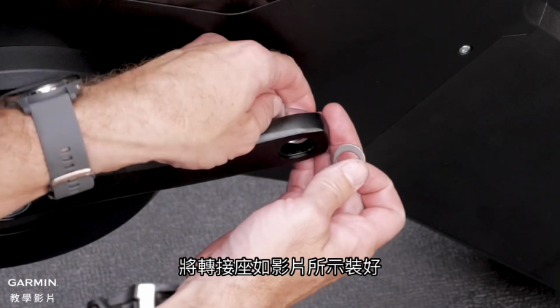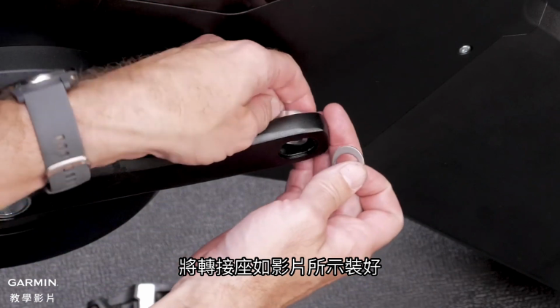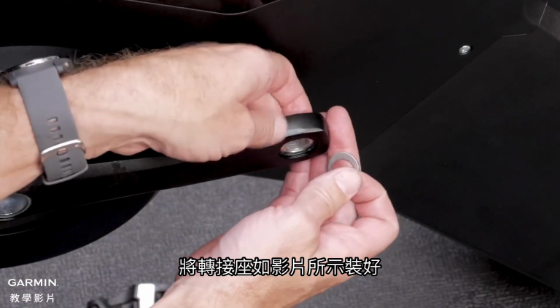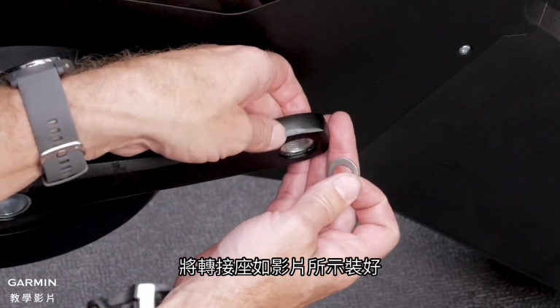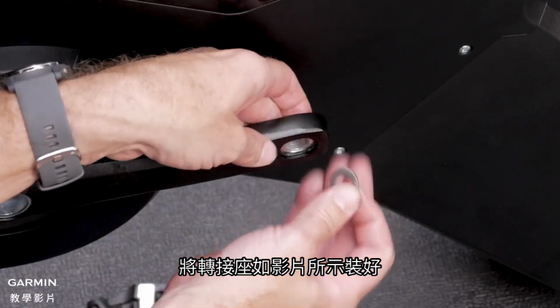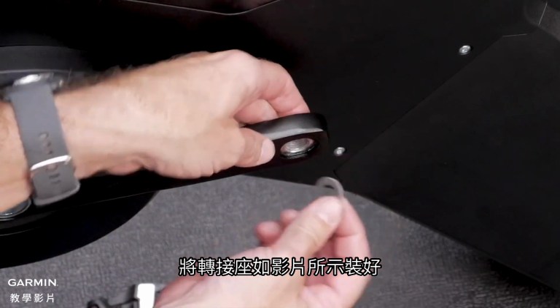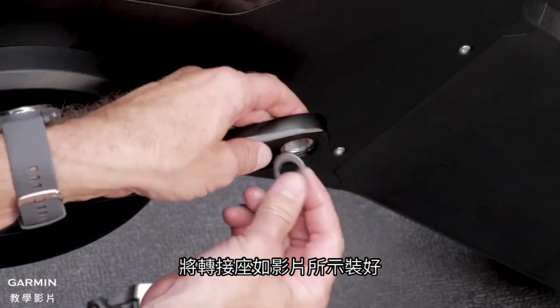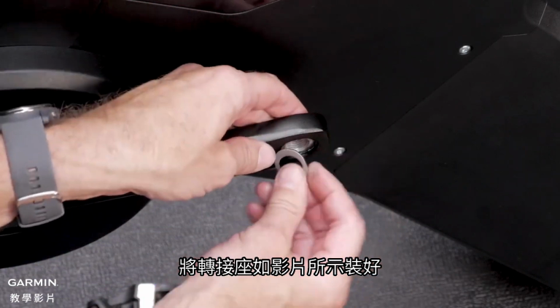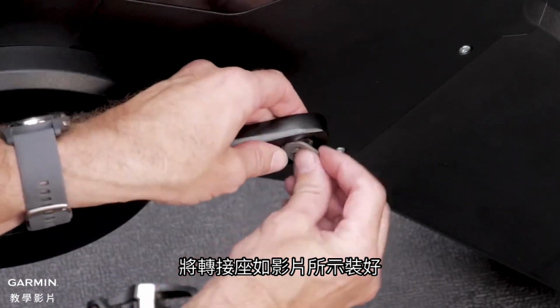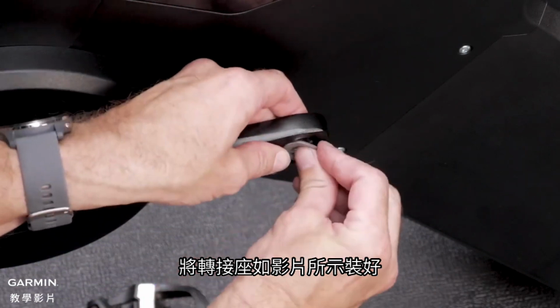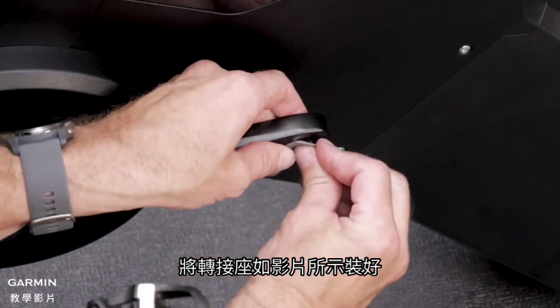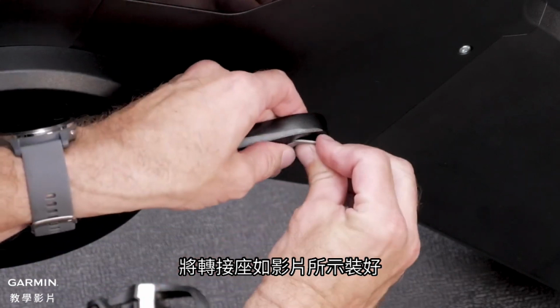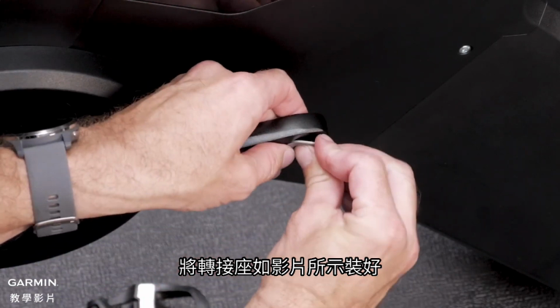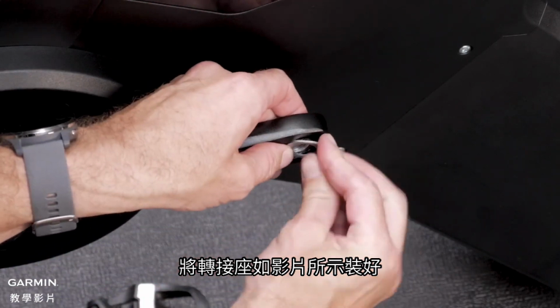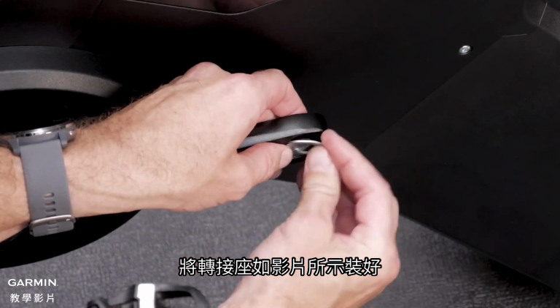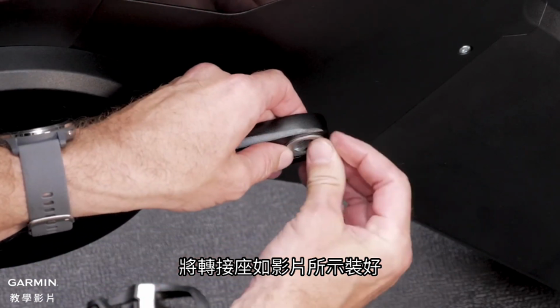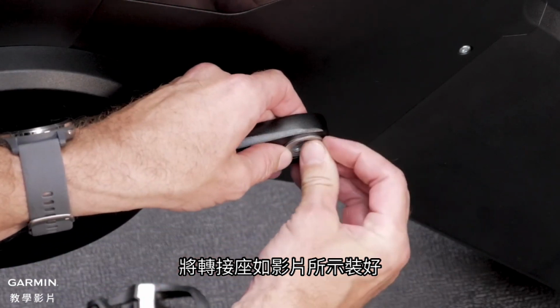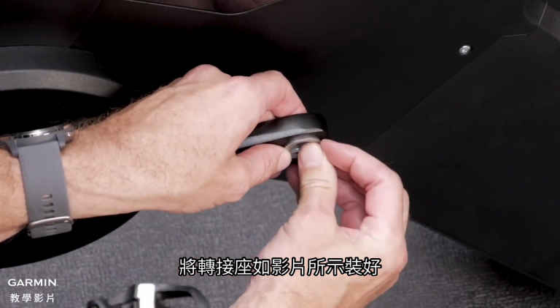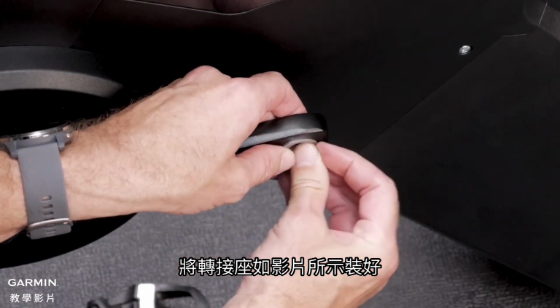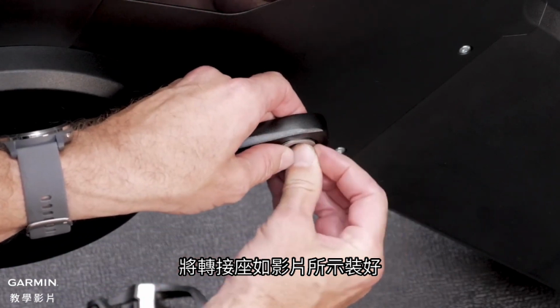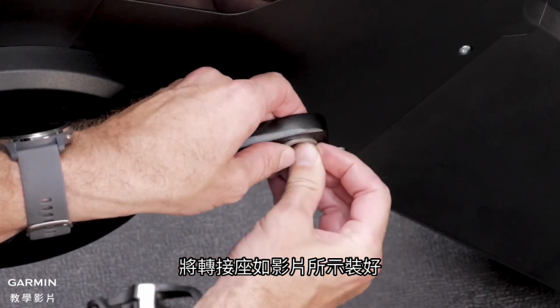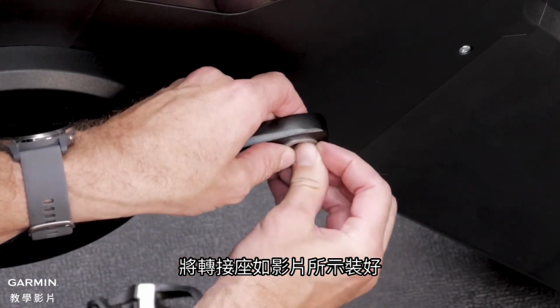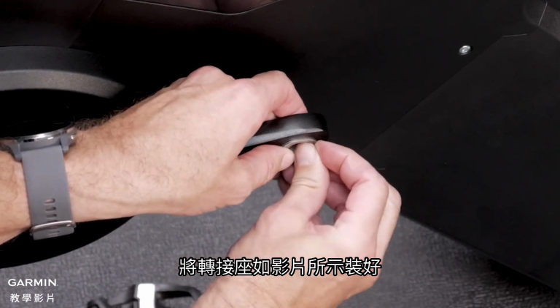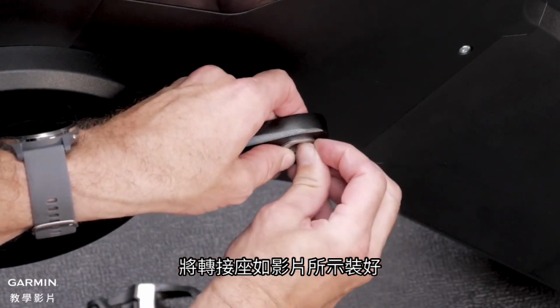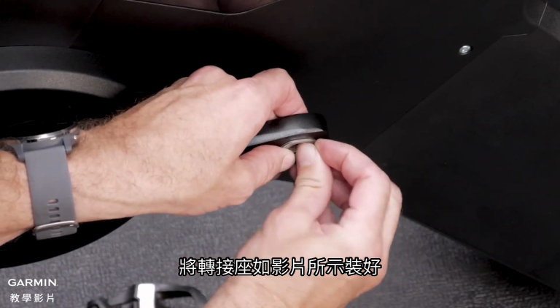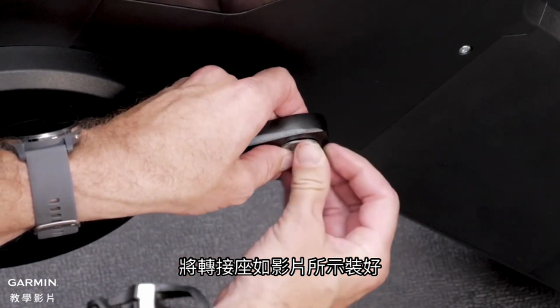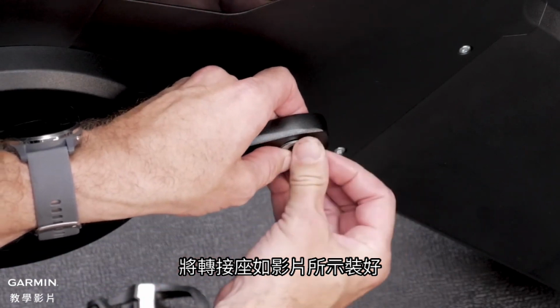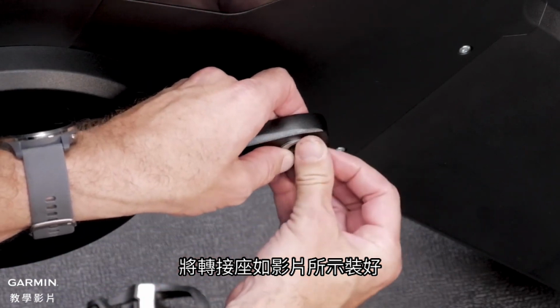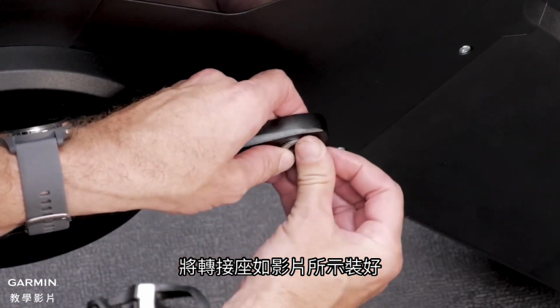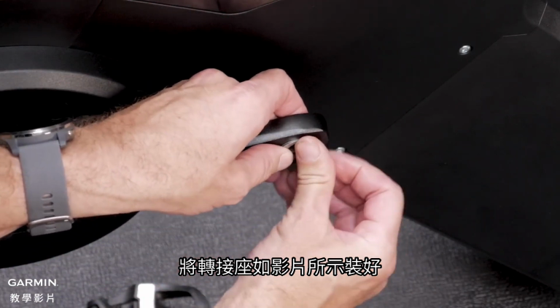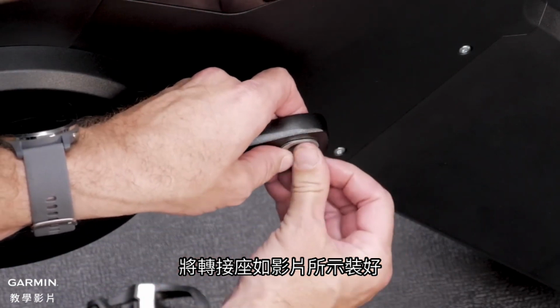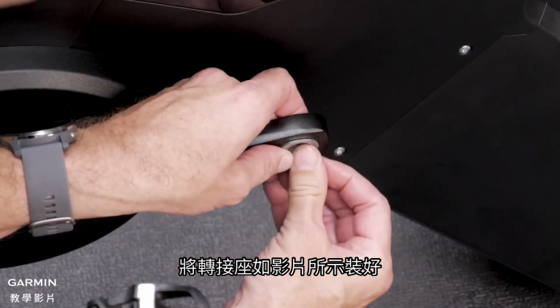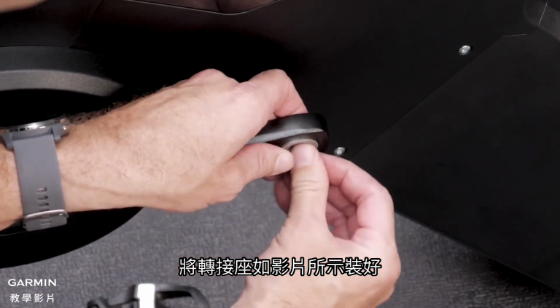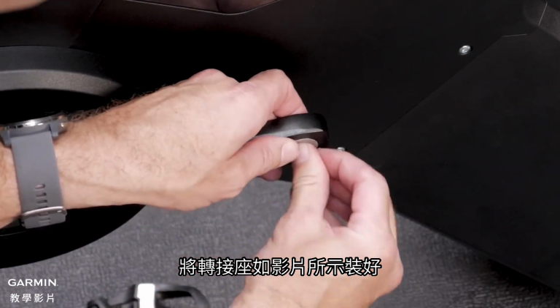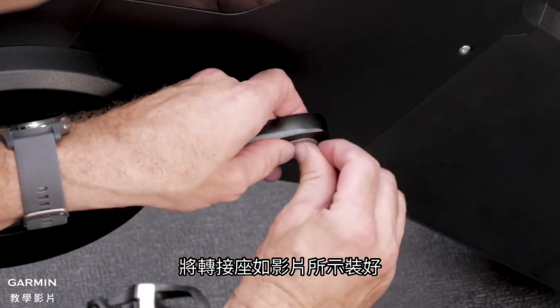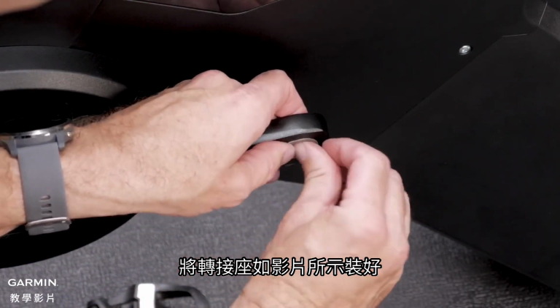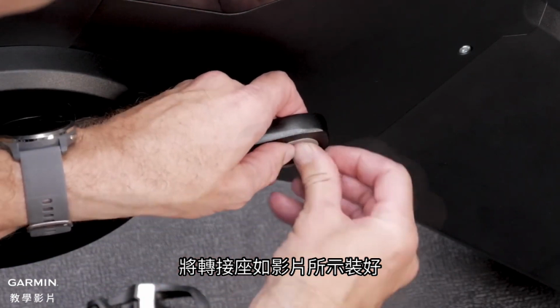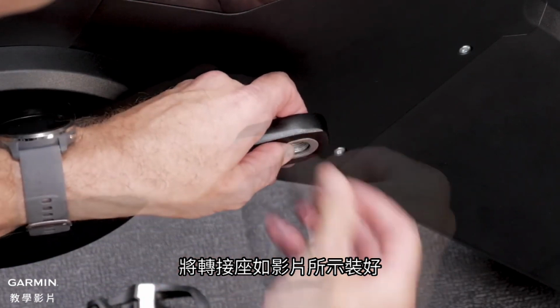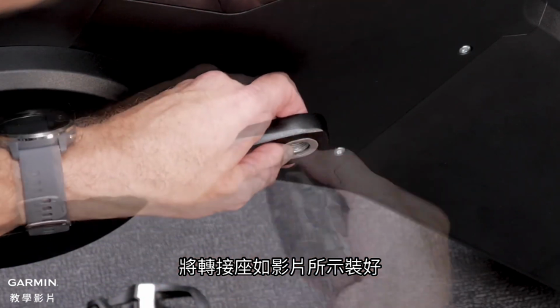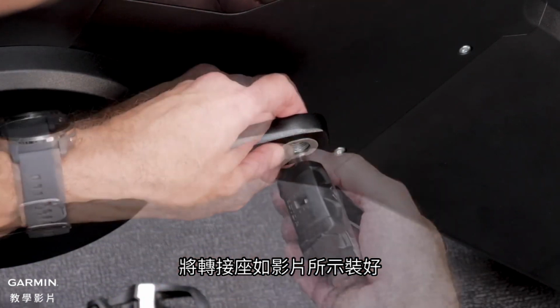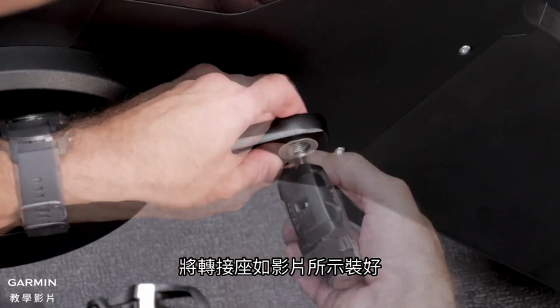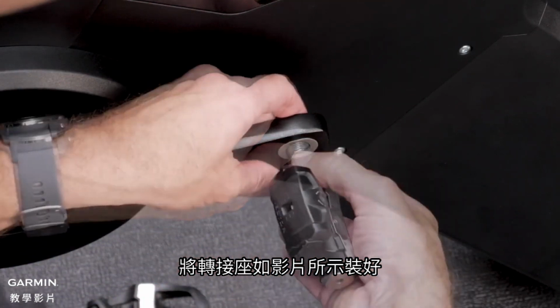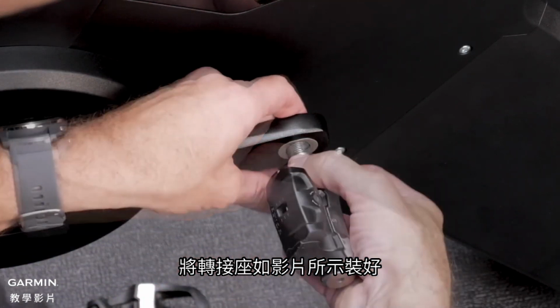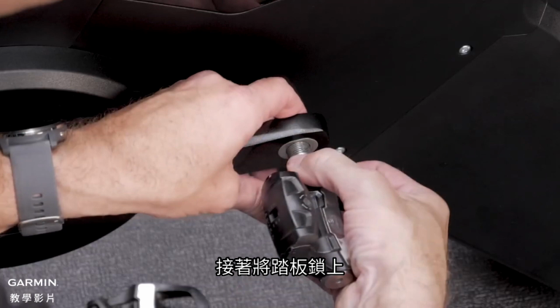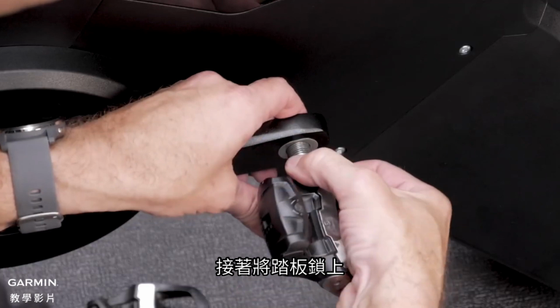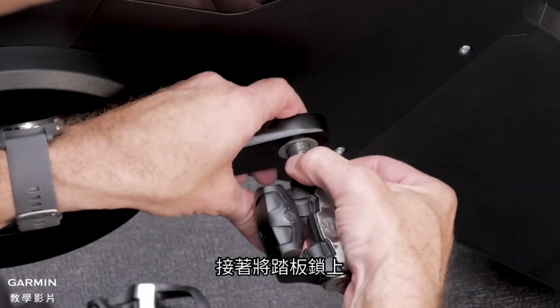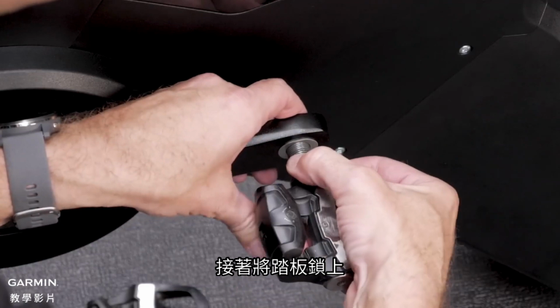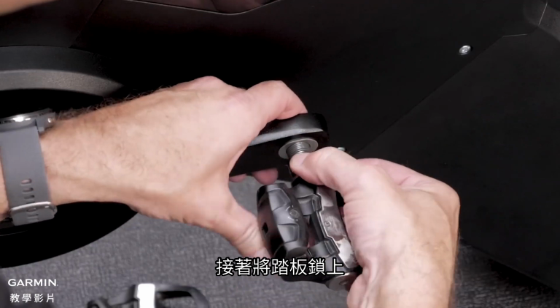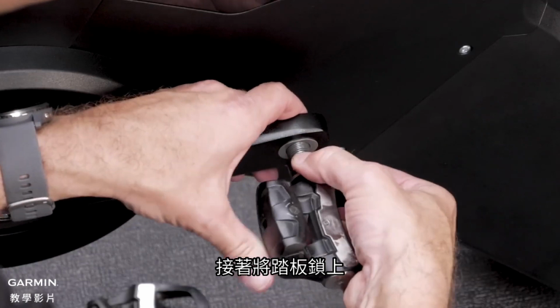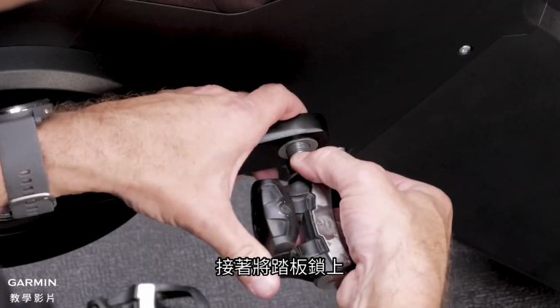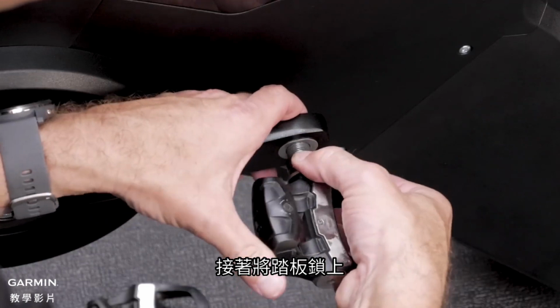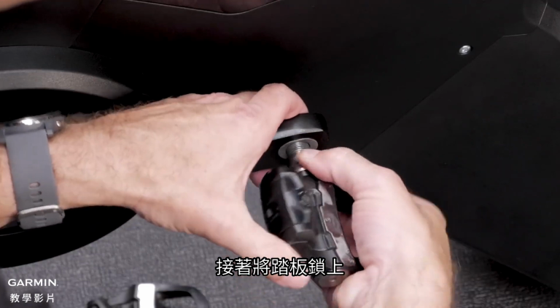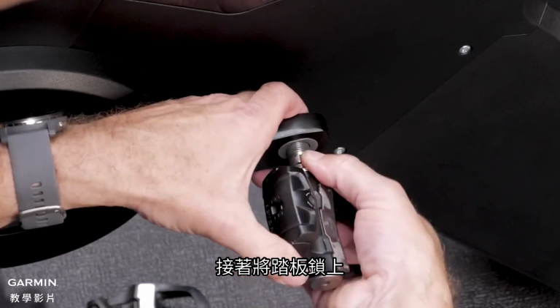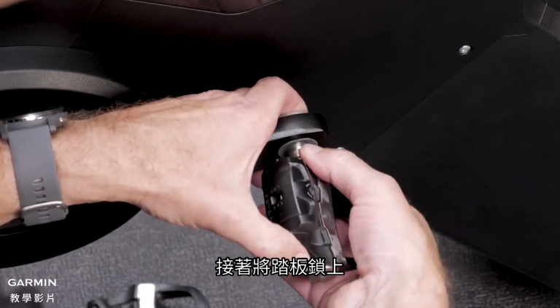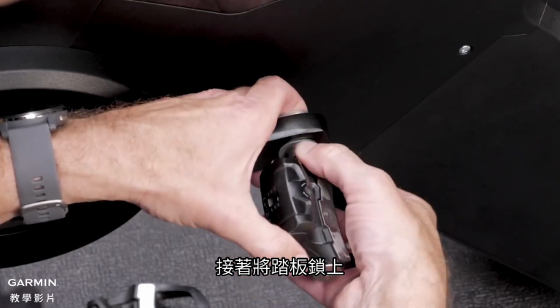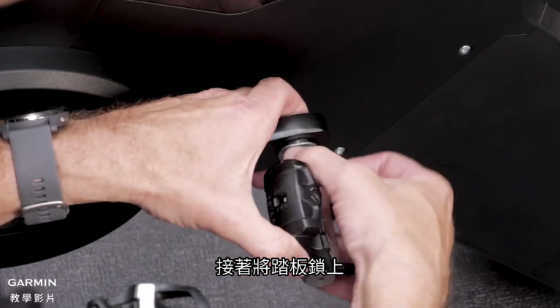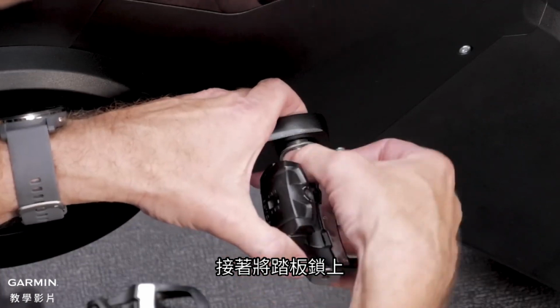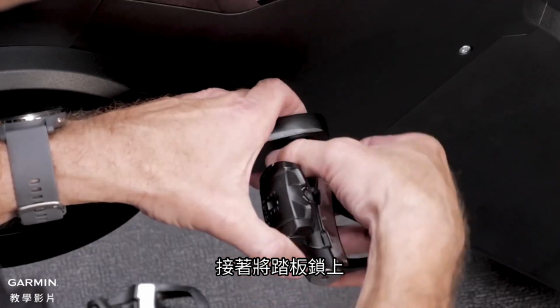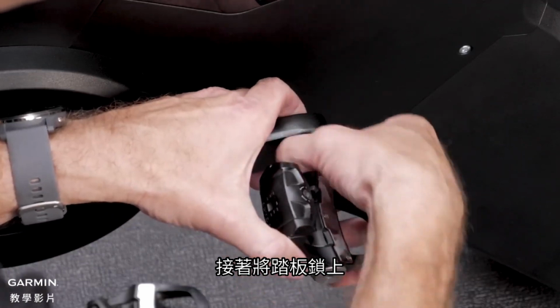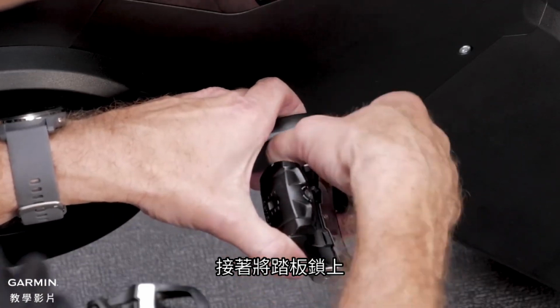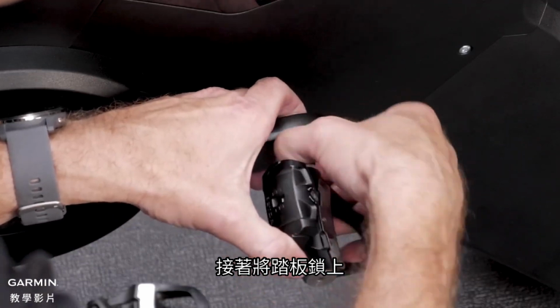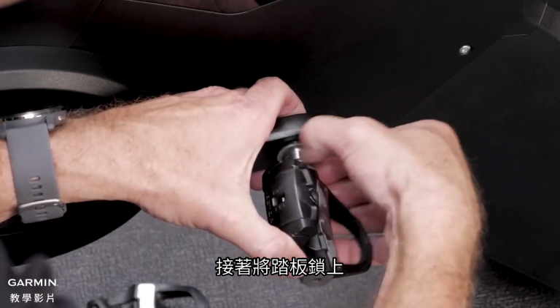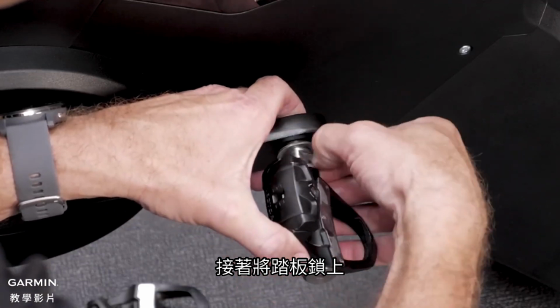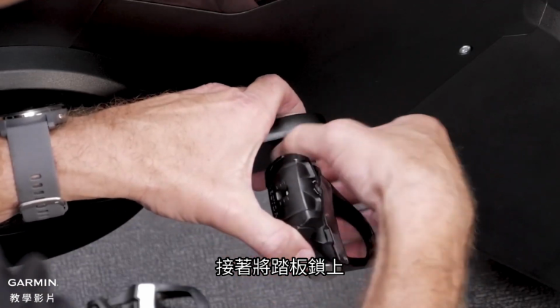Insert the crank length adapter into the pedal. Then screw your pedals into the mount.